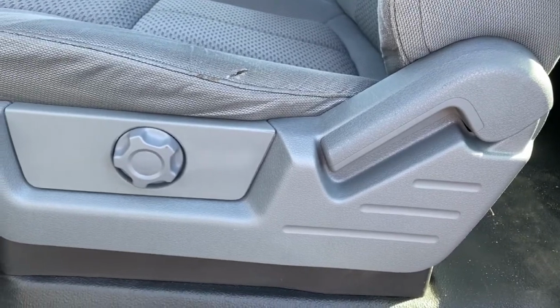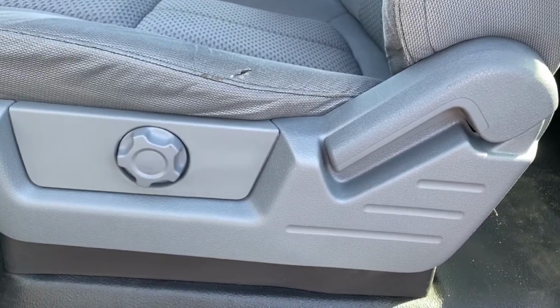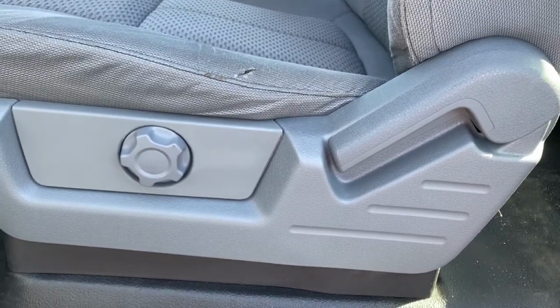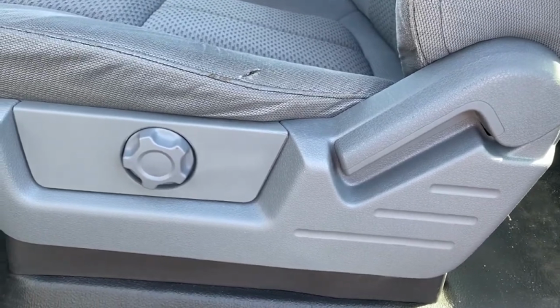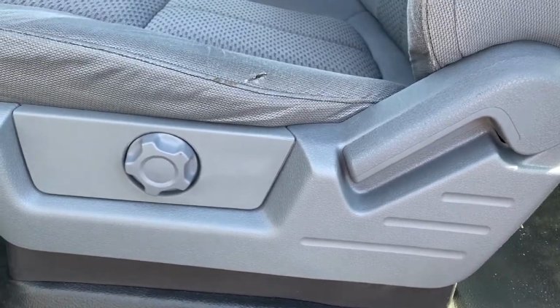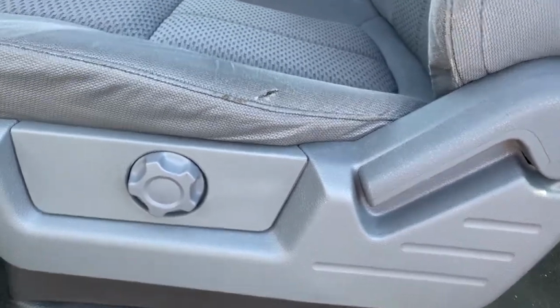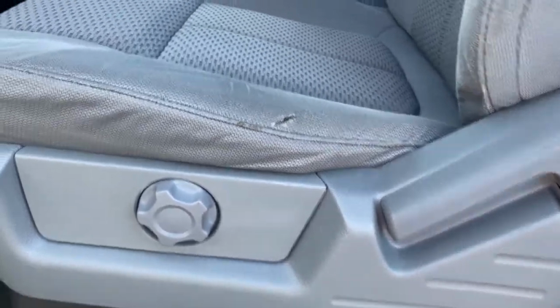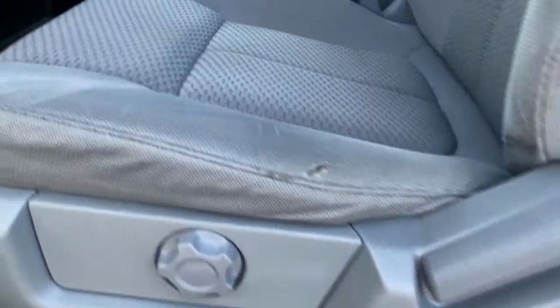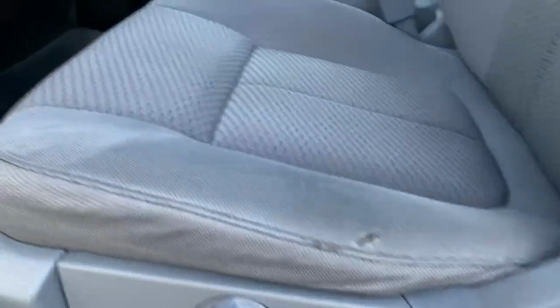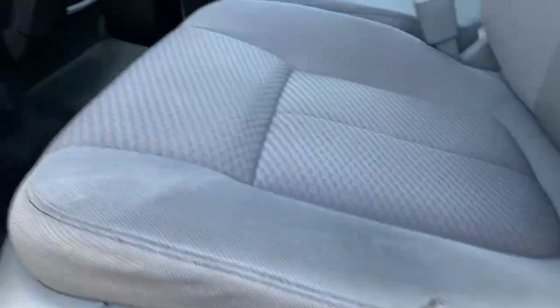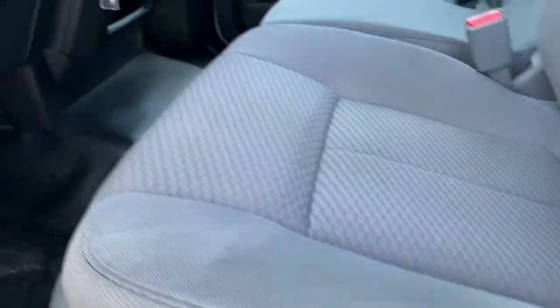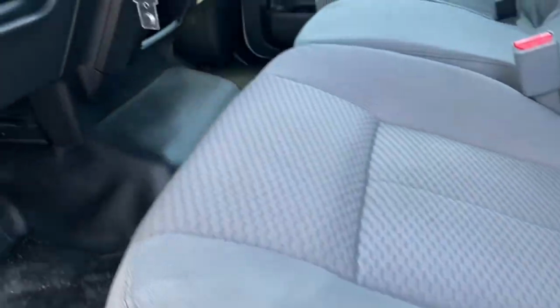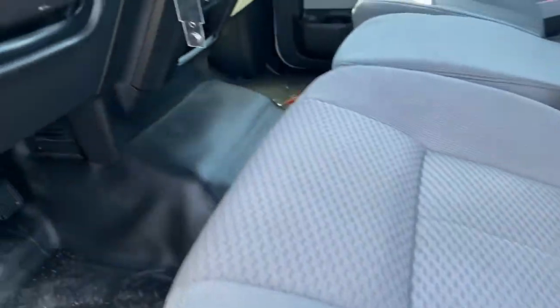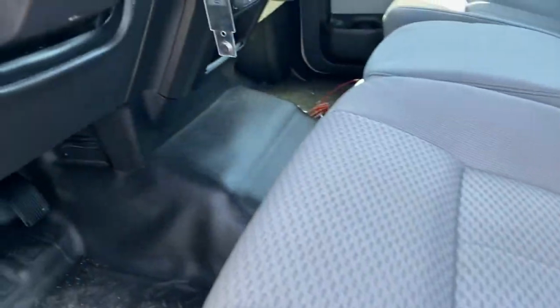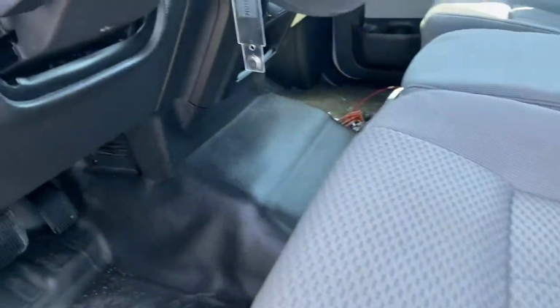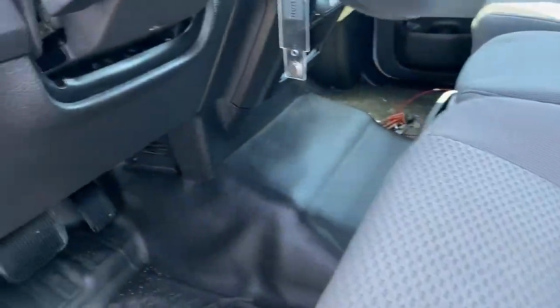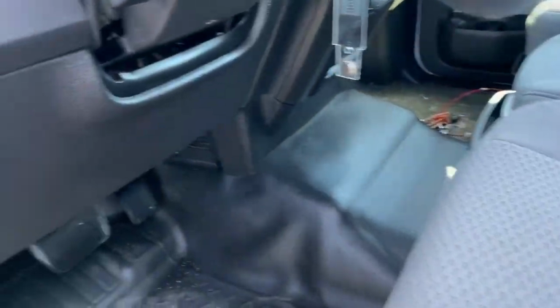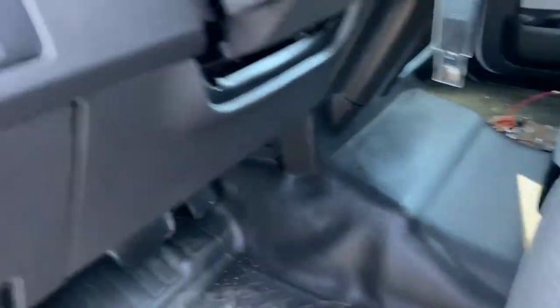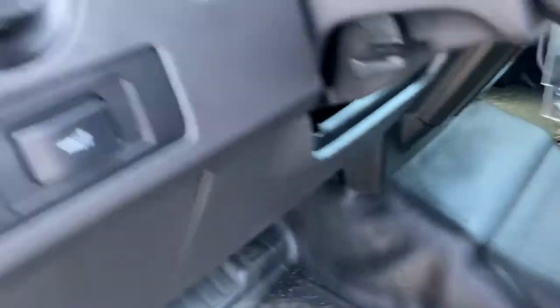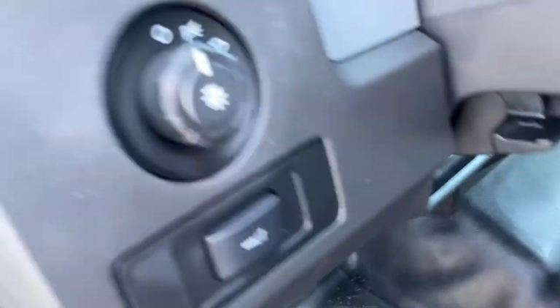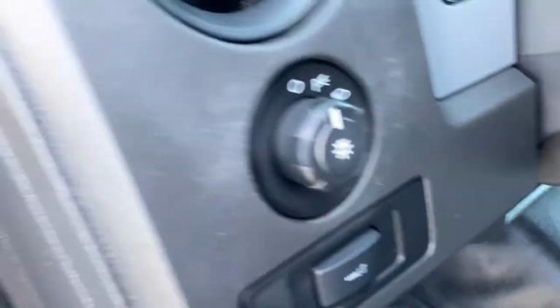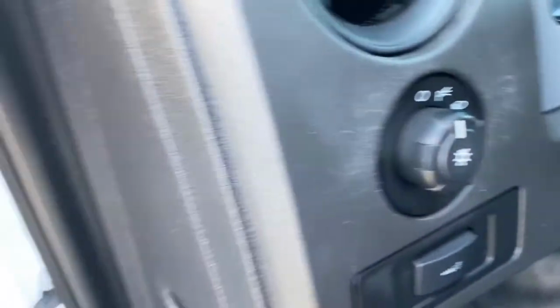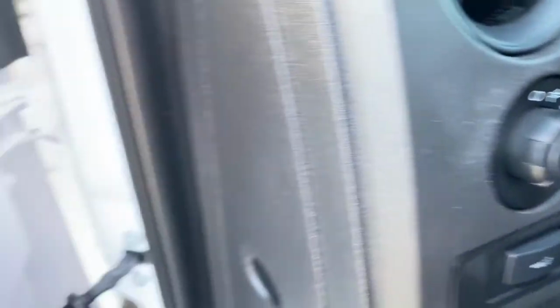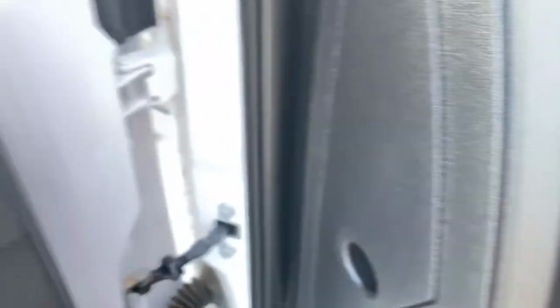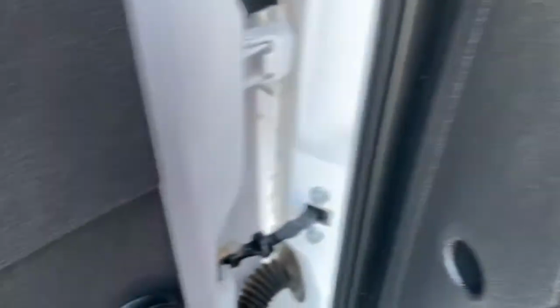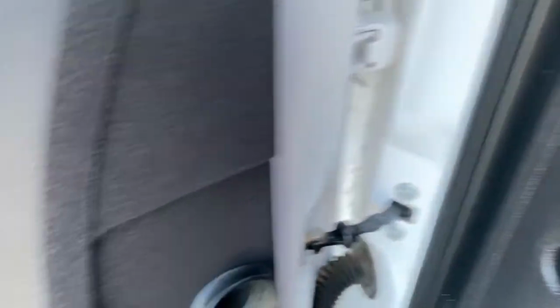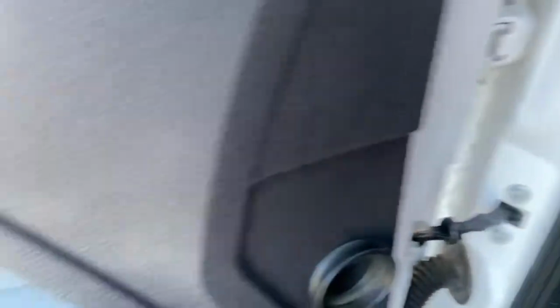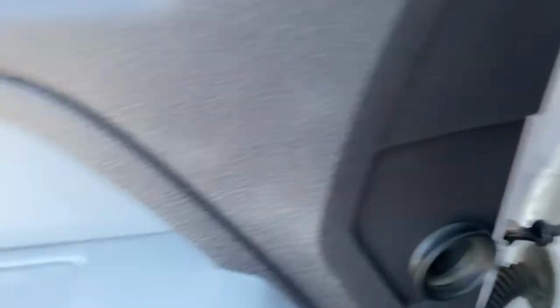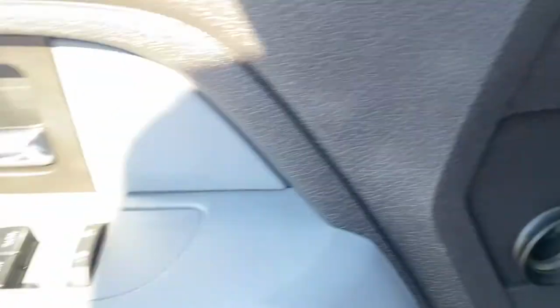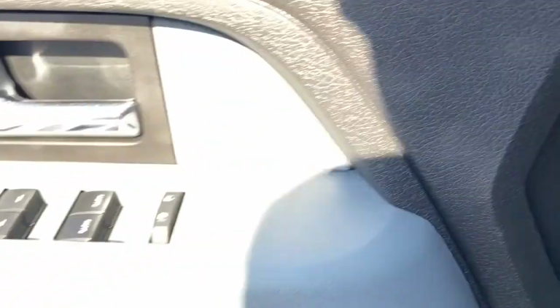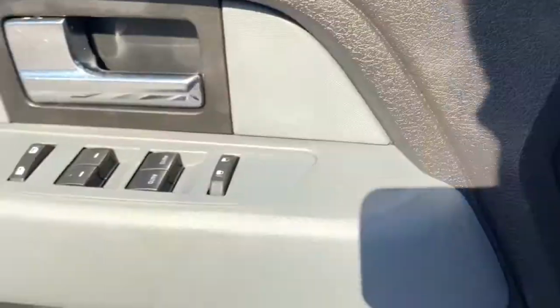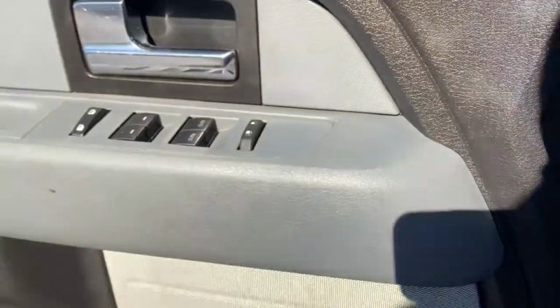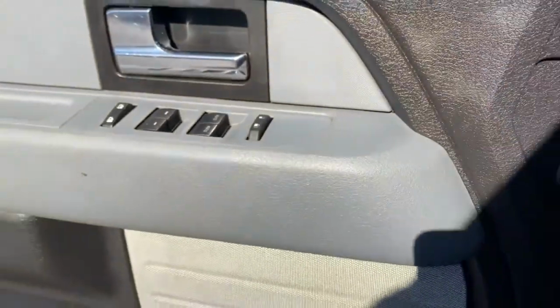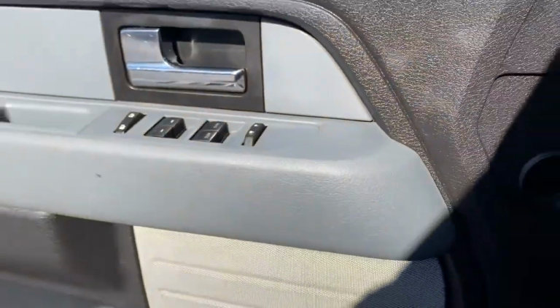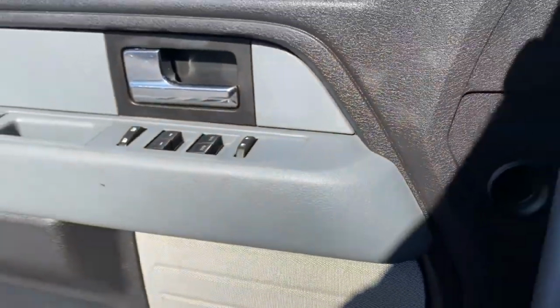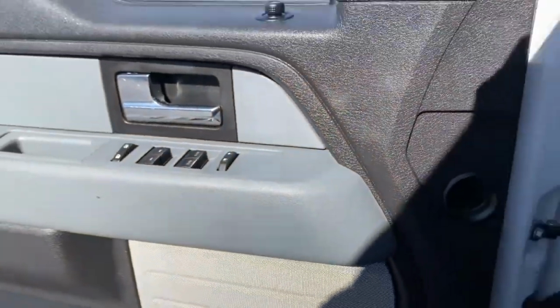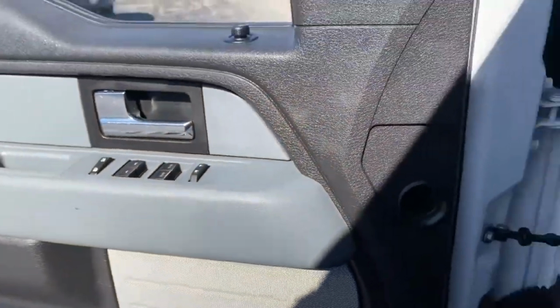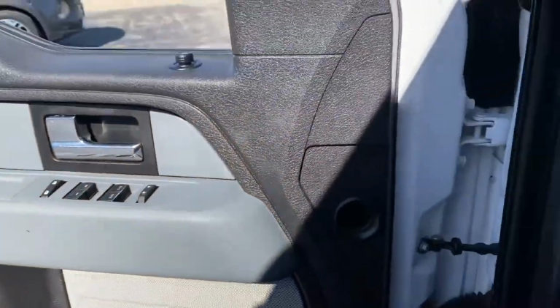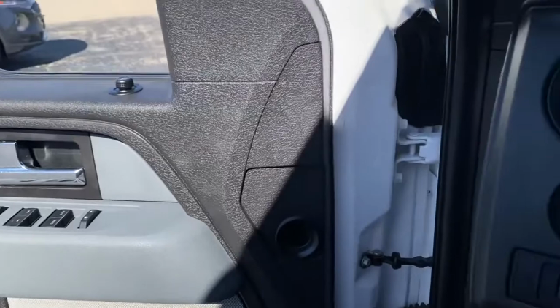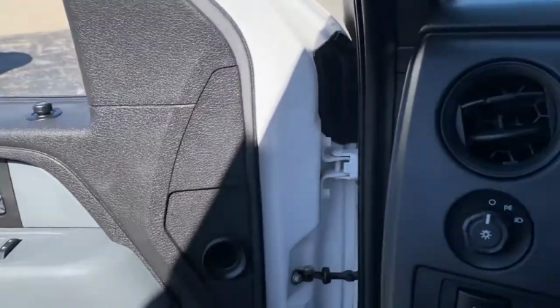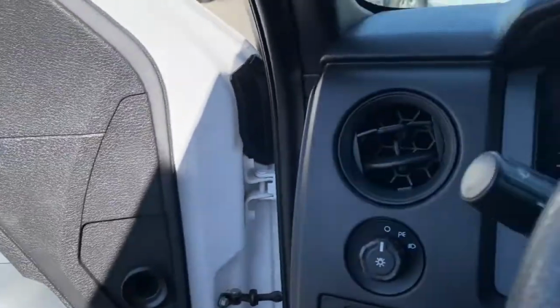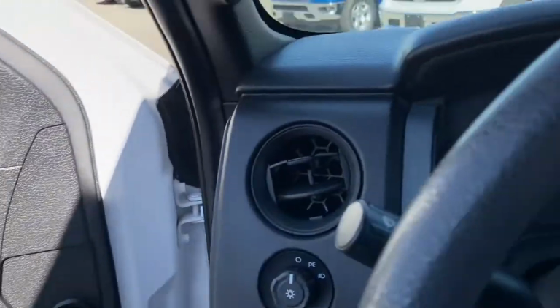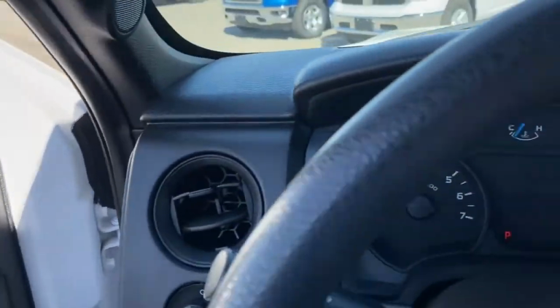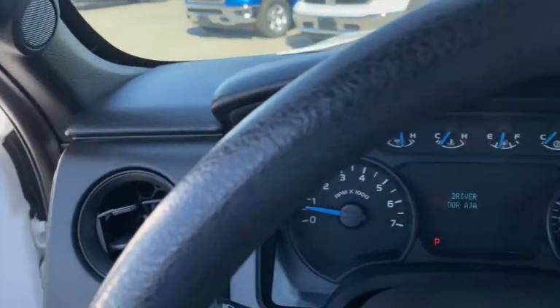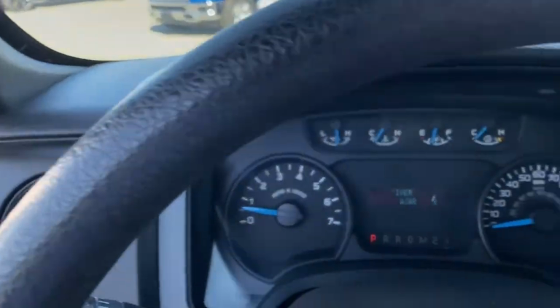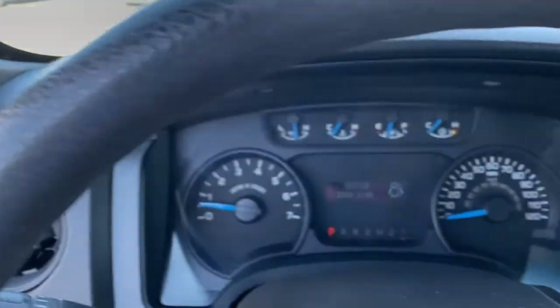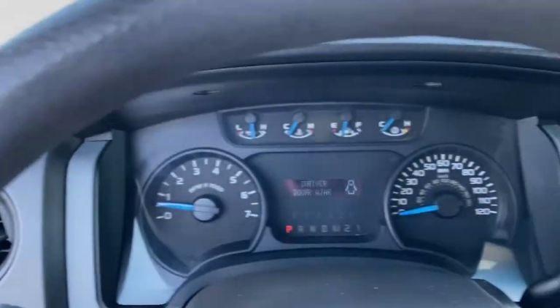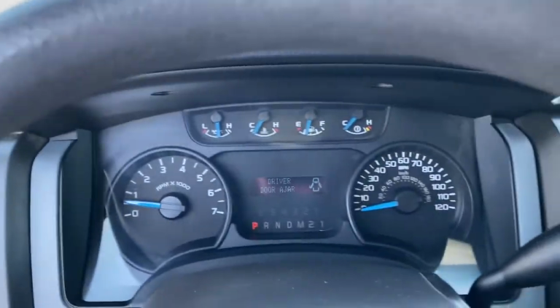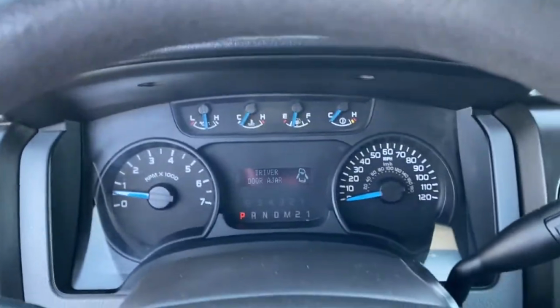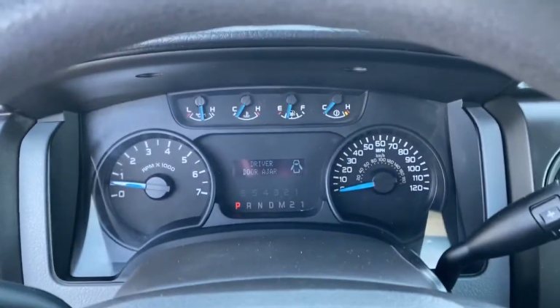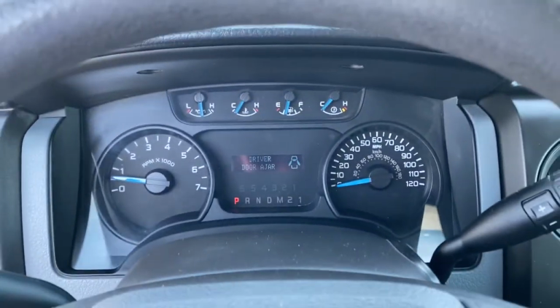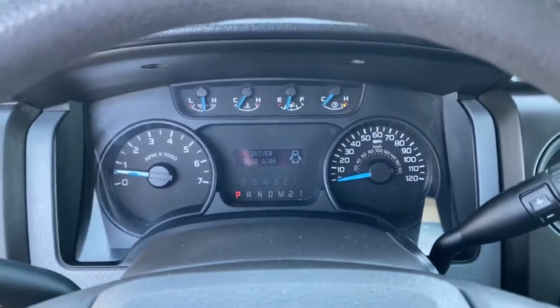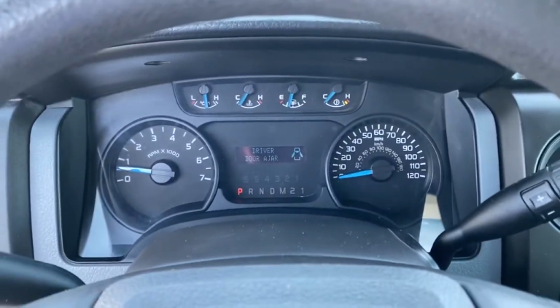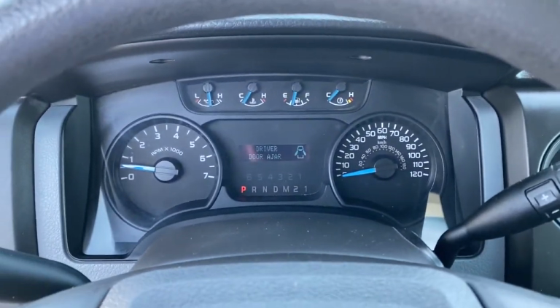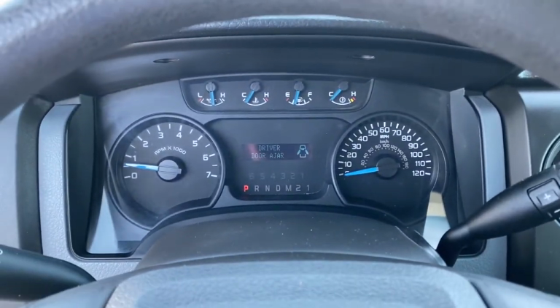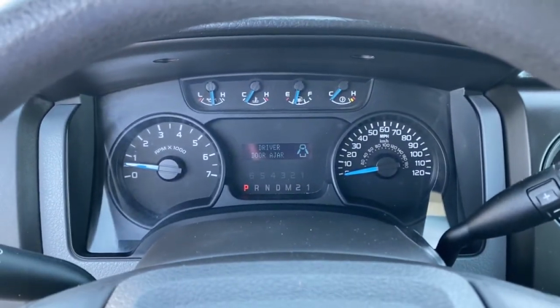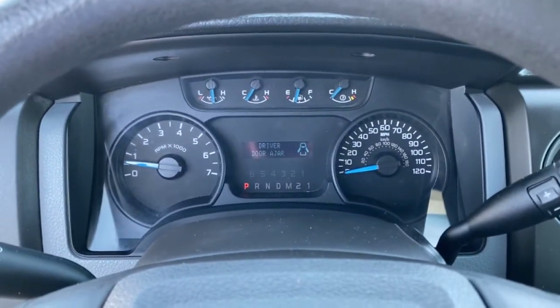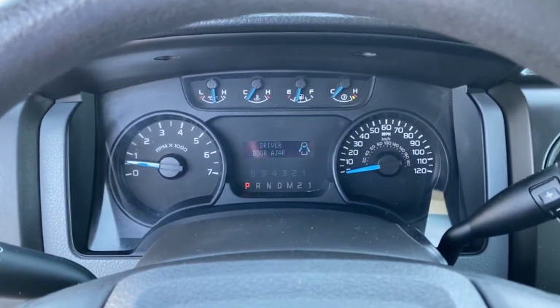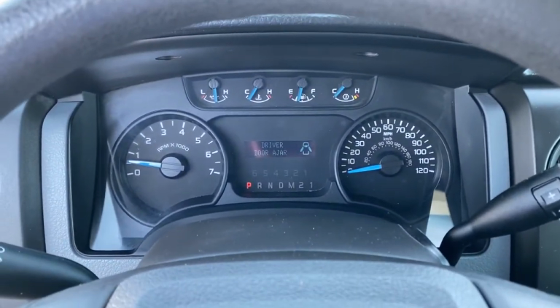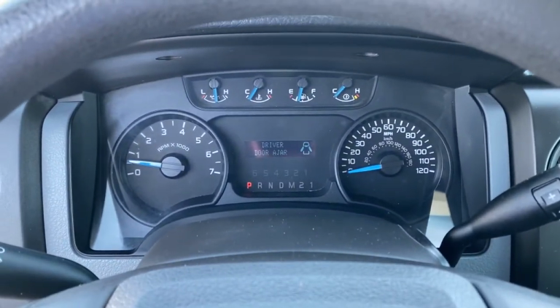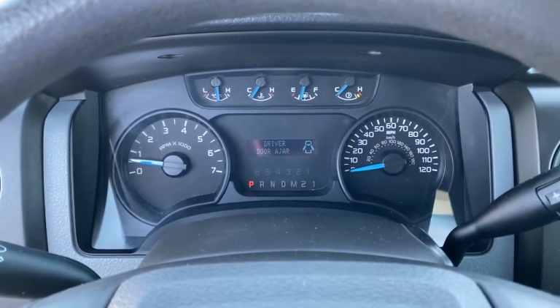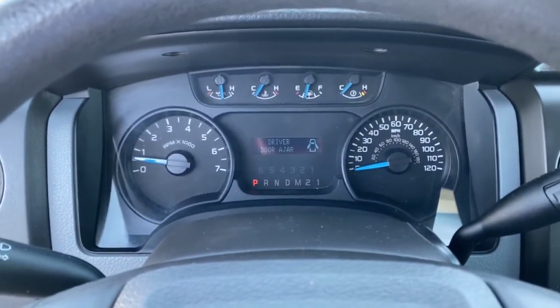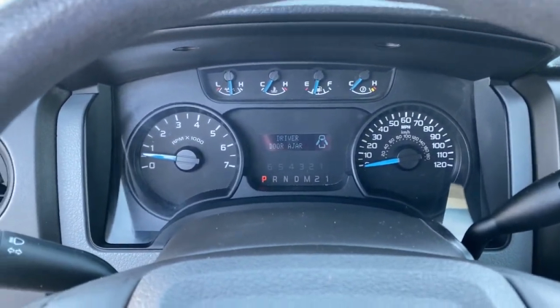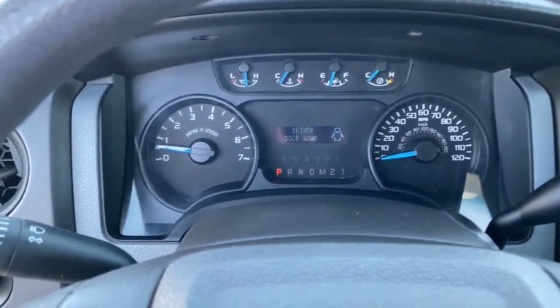This F-150 is waiting just for you. Come in for a fun and easy test drive. Our team will make it the best part of your day.